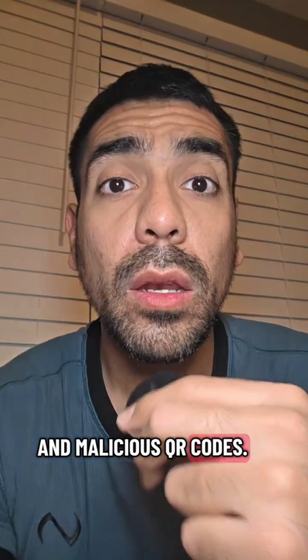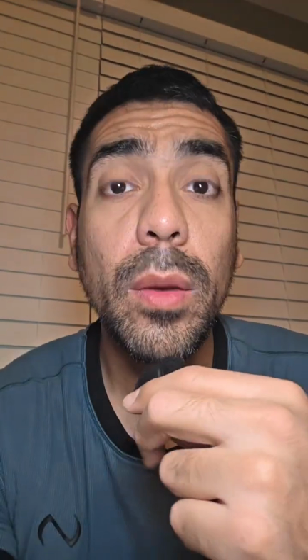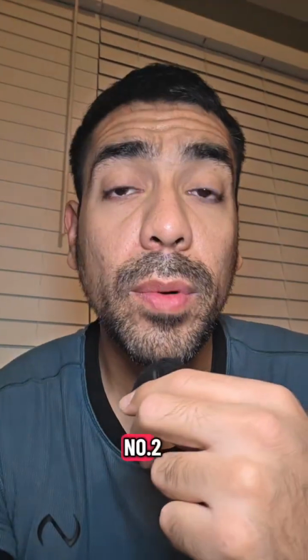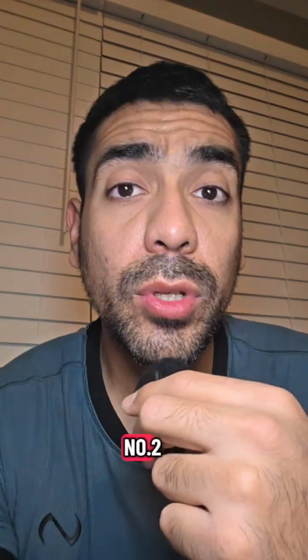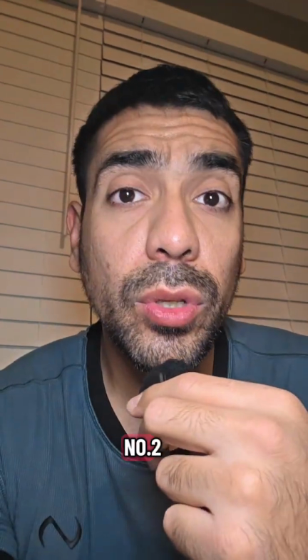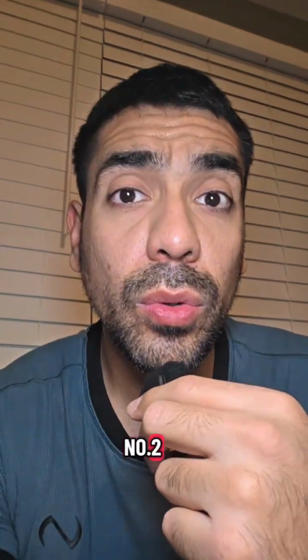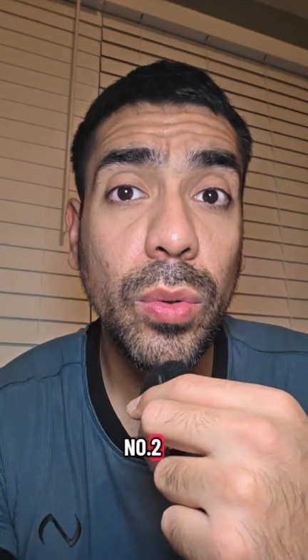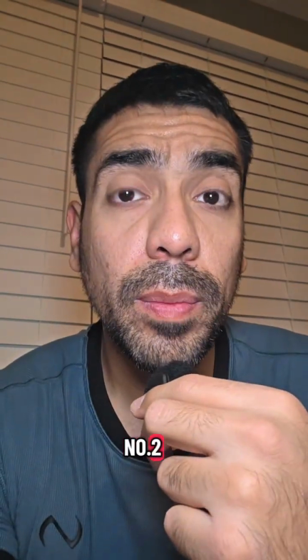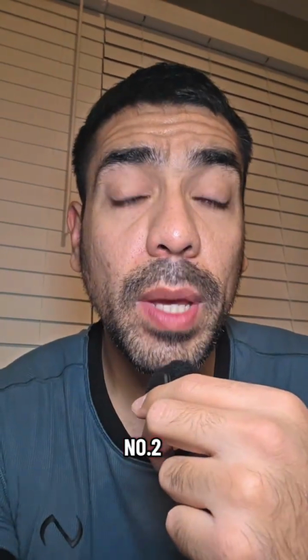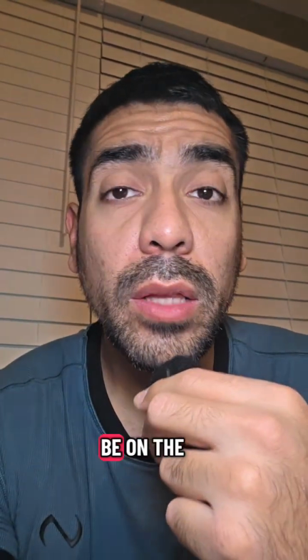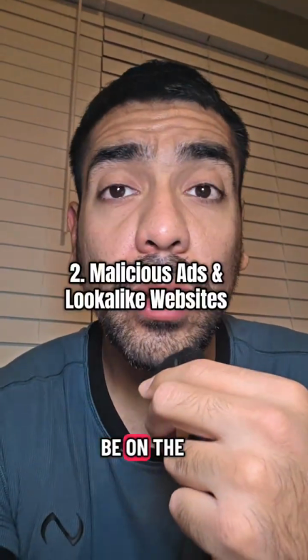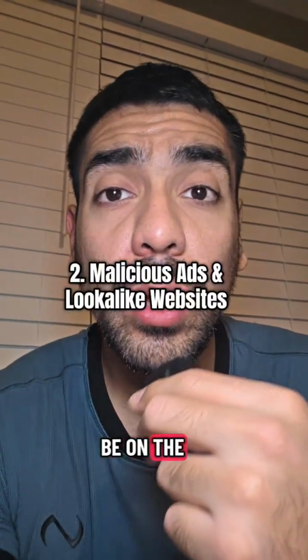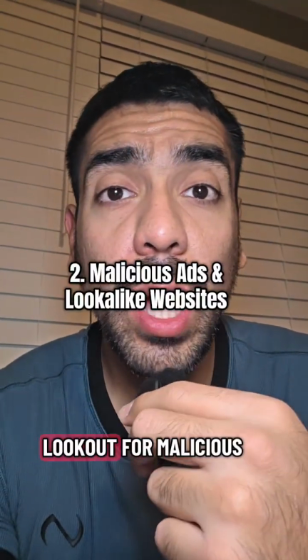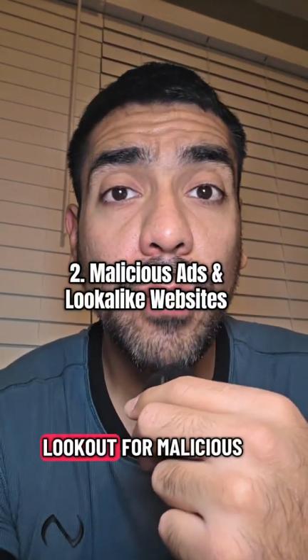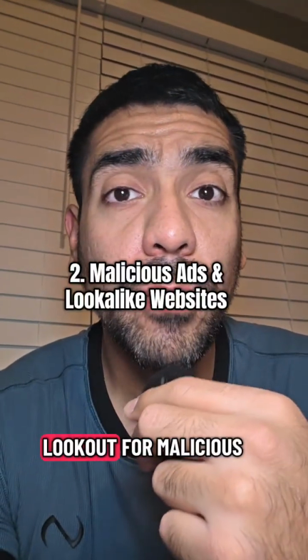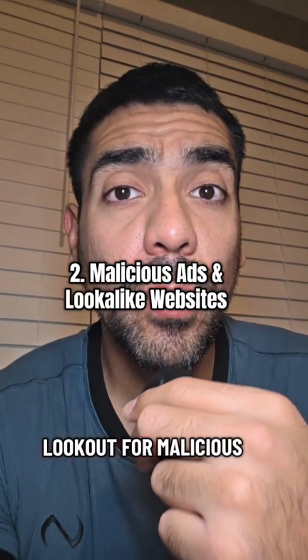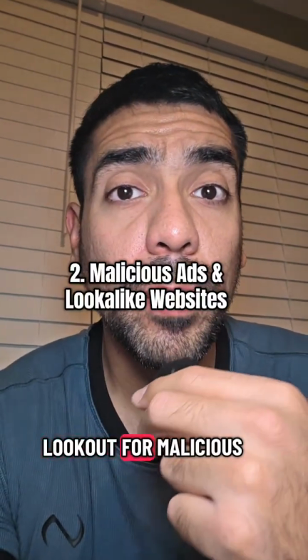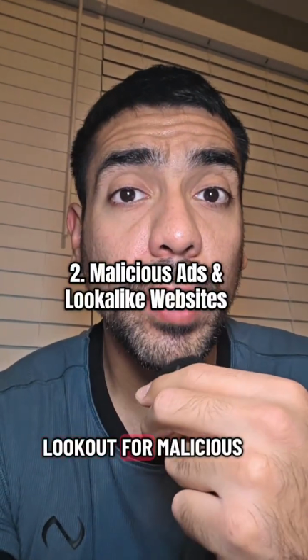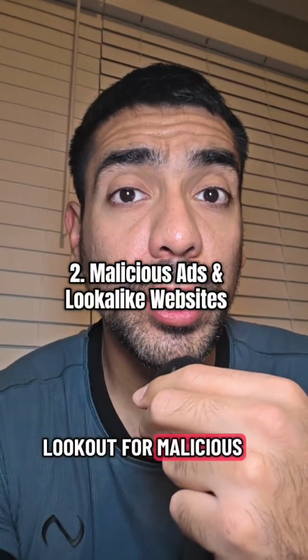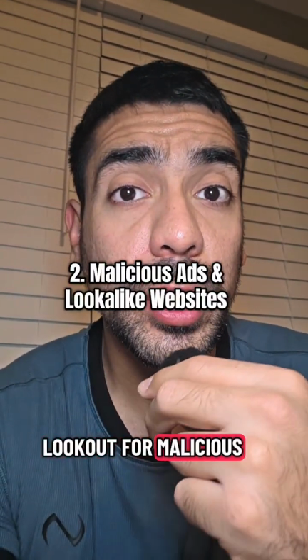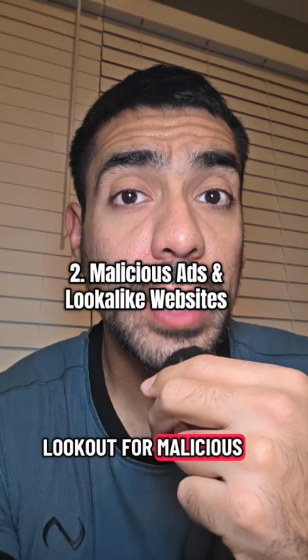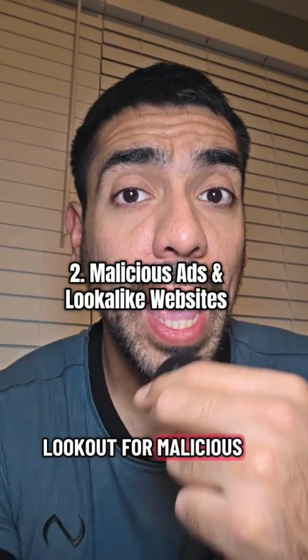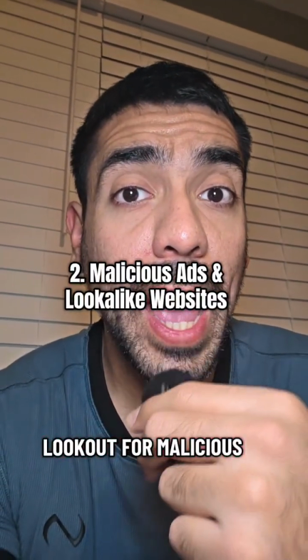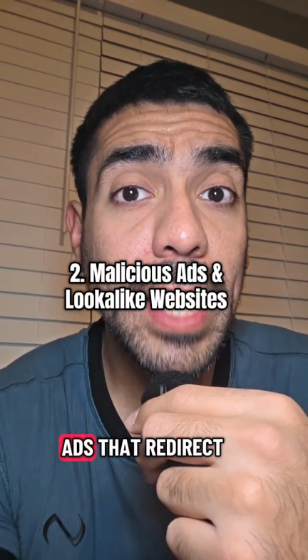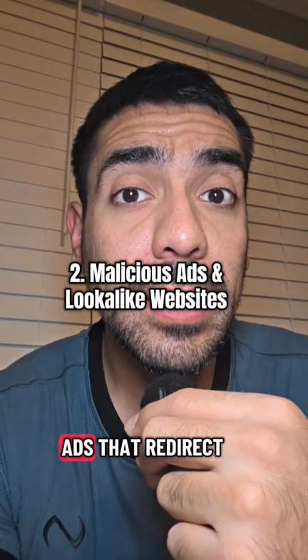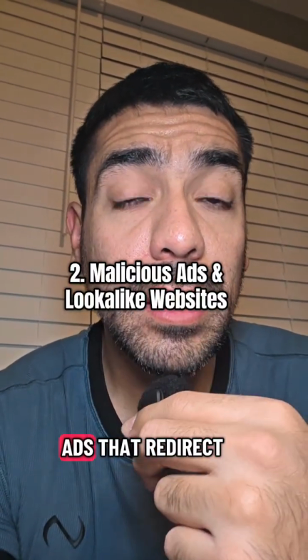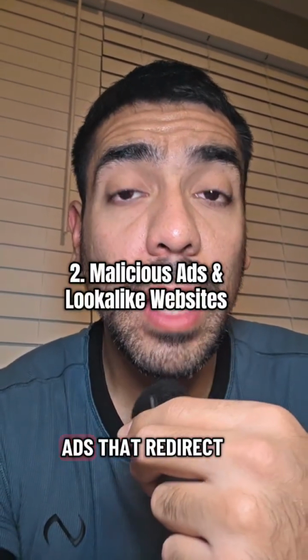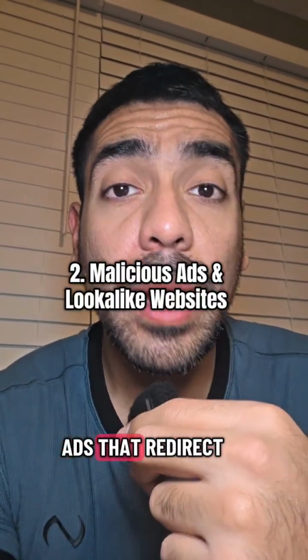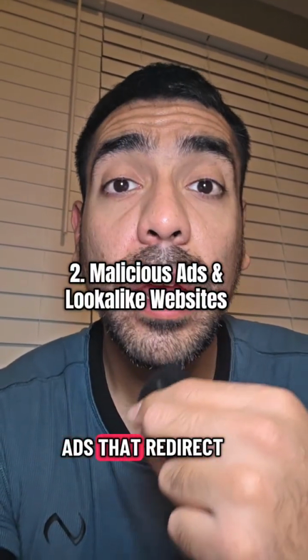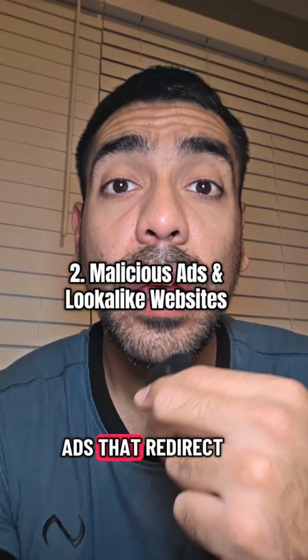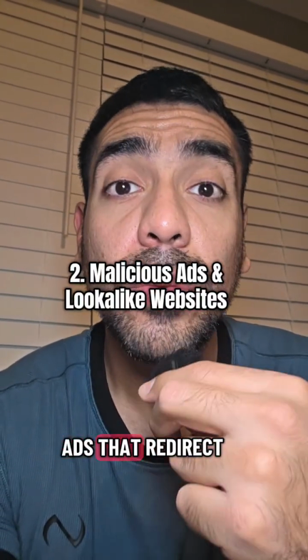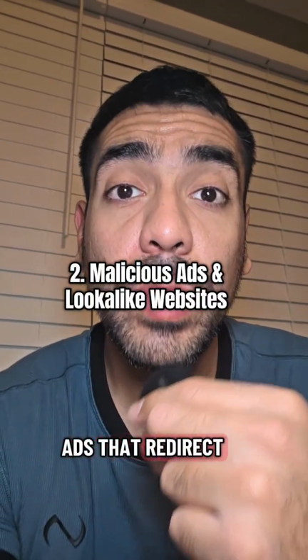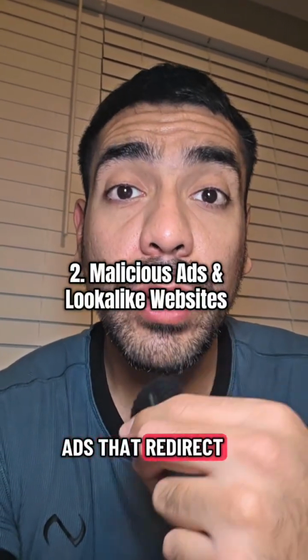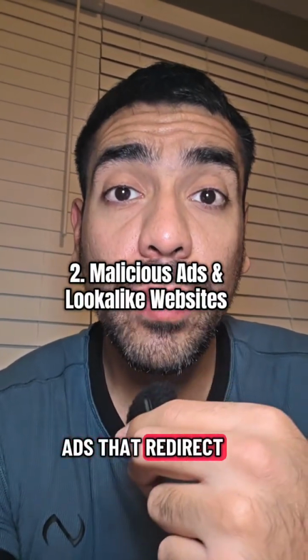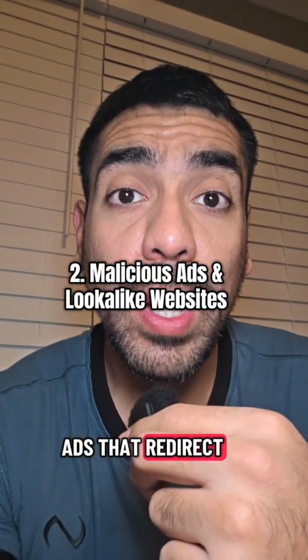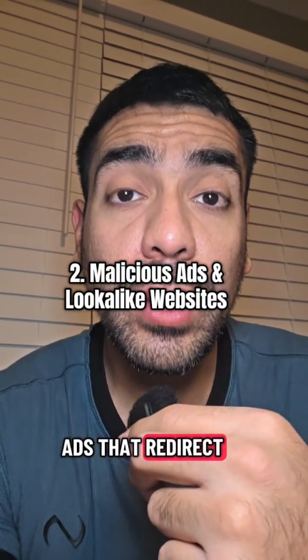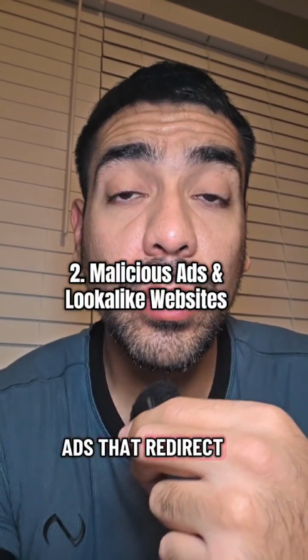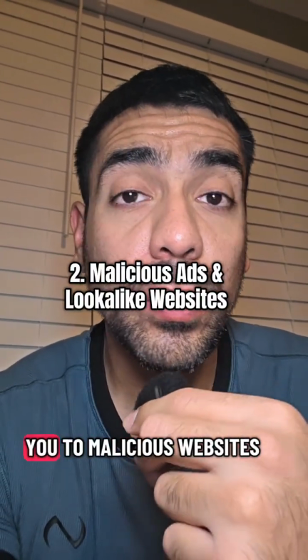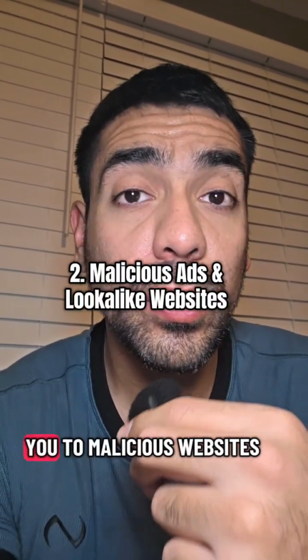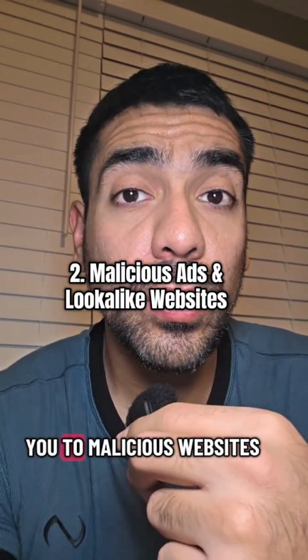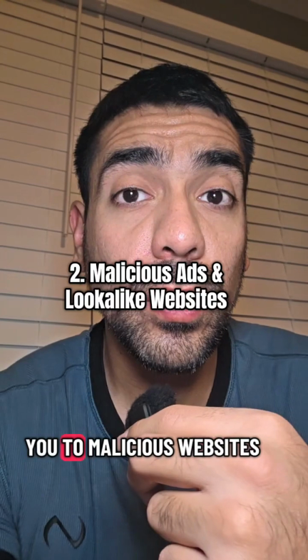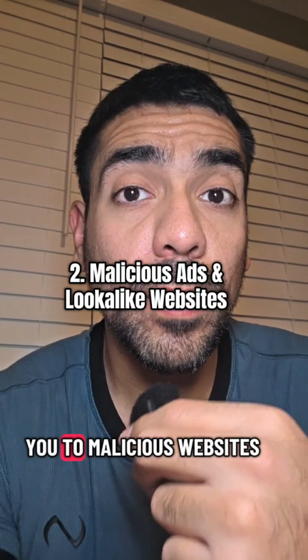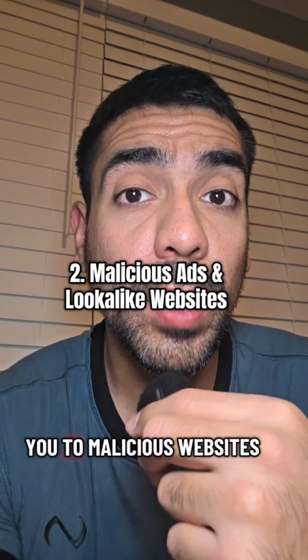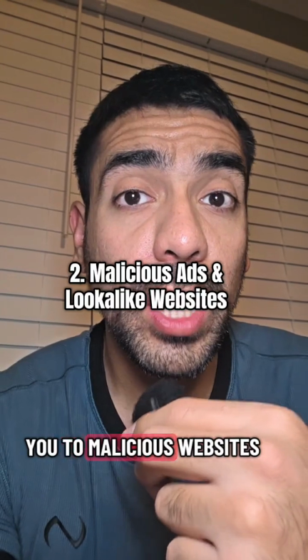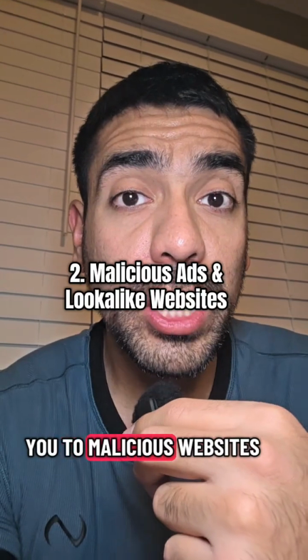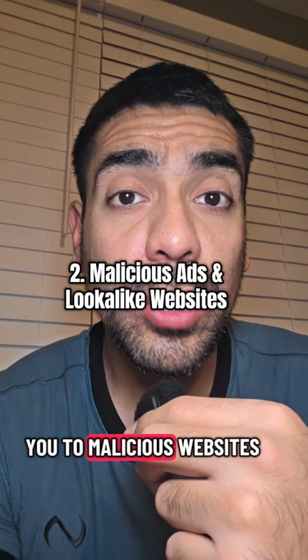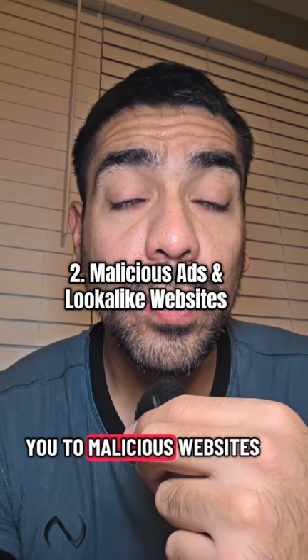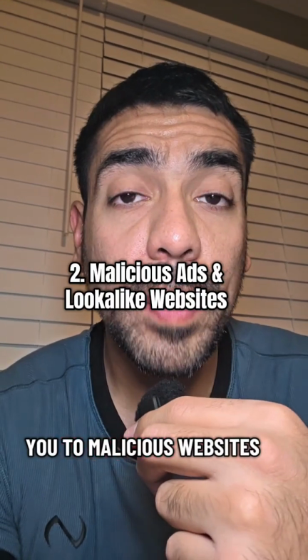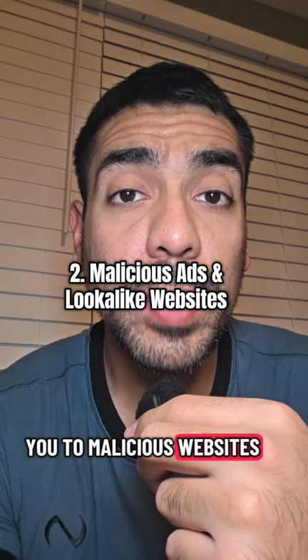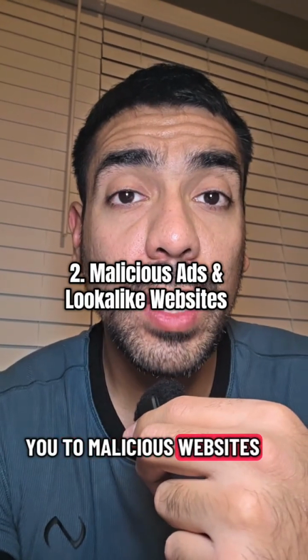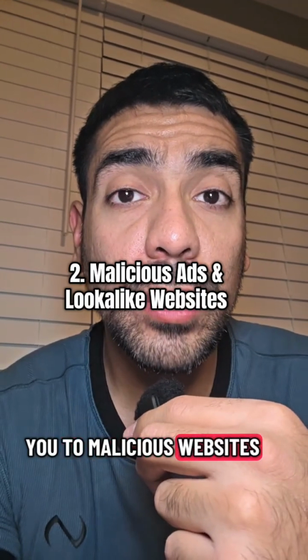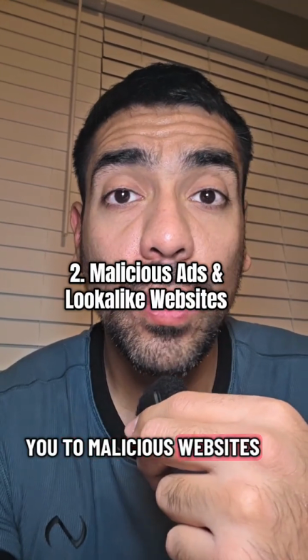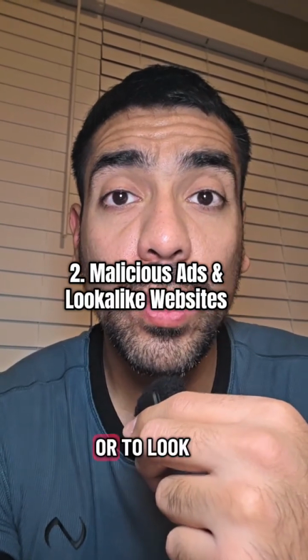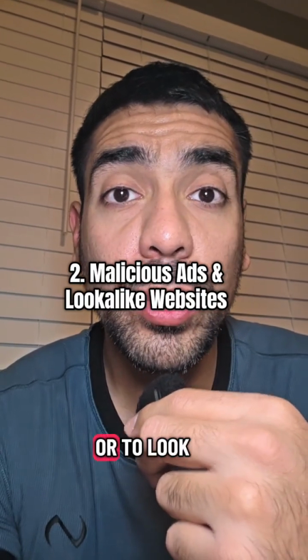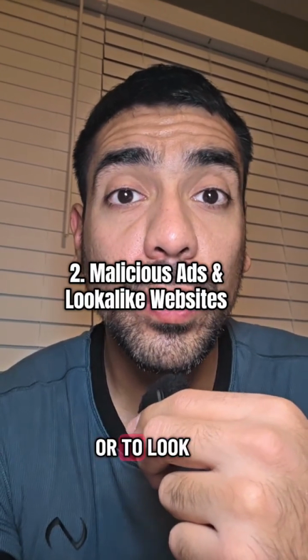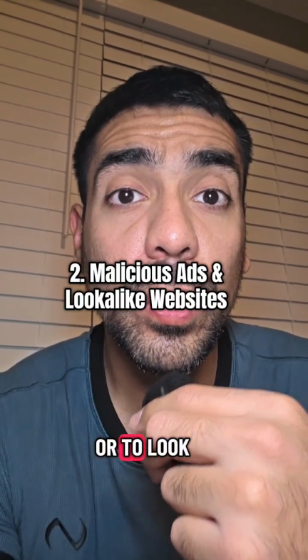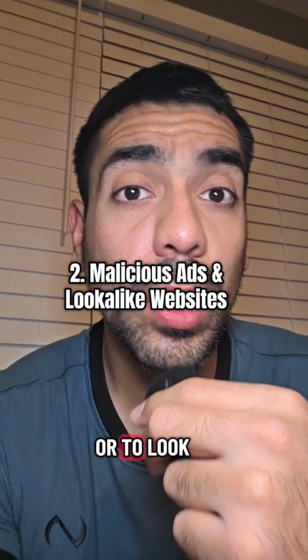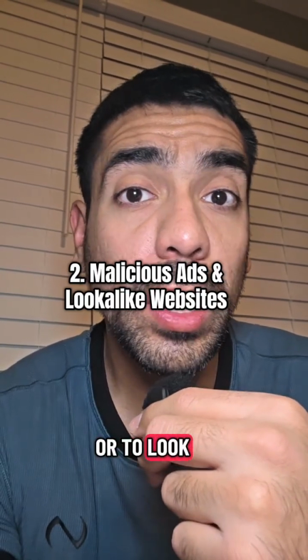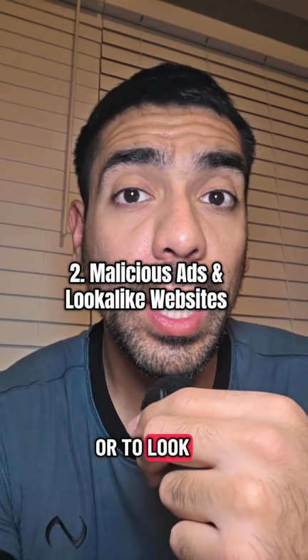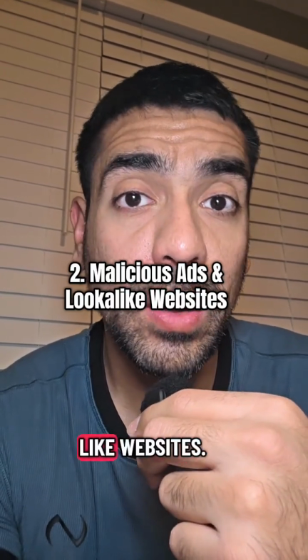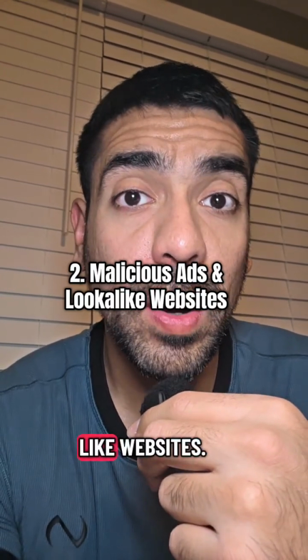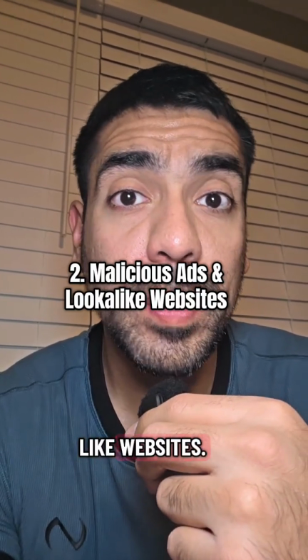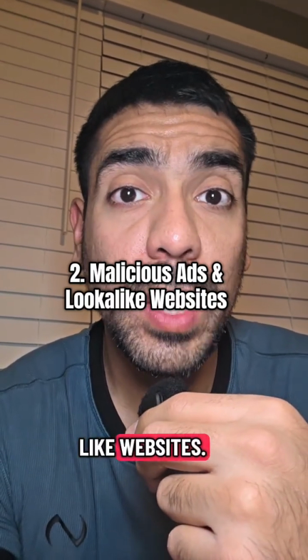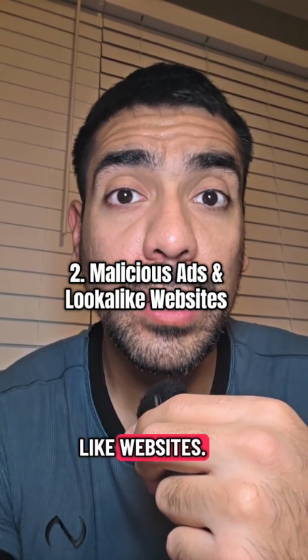Number two, be on the lookout for malicious ads that redirect you to malicious websites or to lookalike websites.